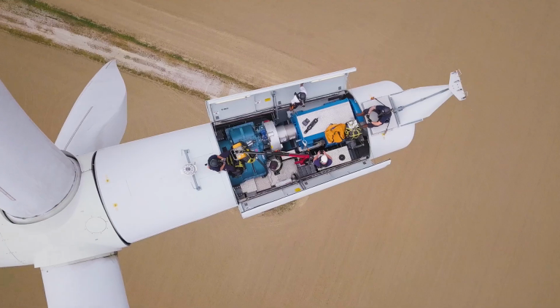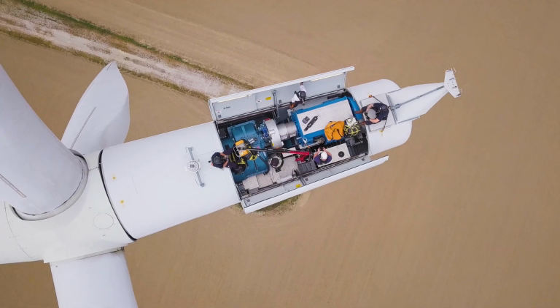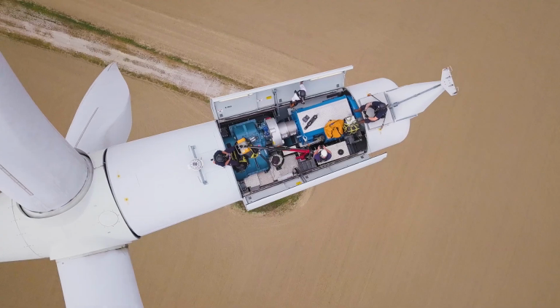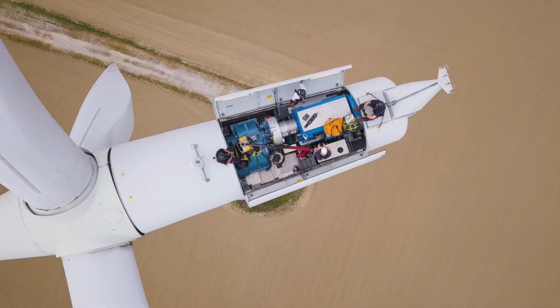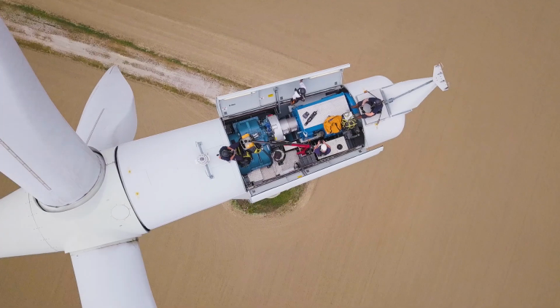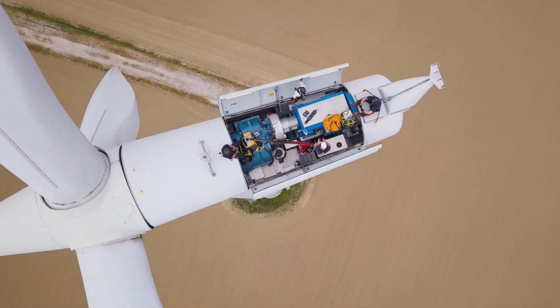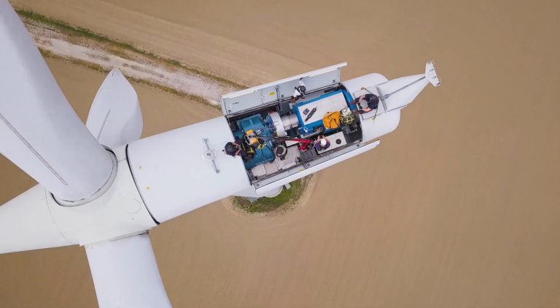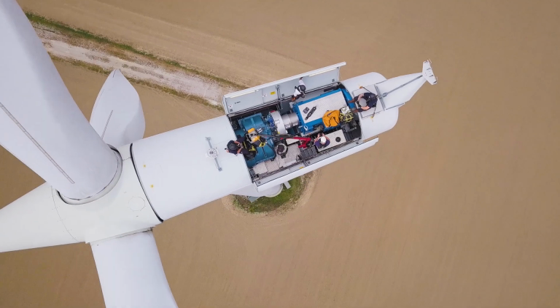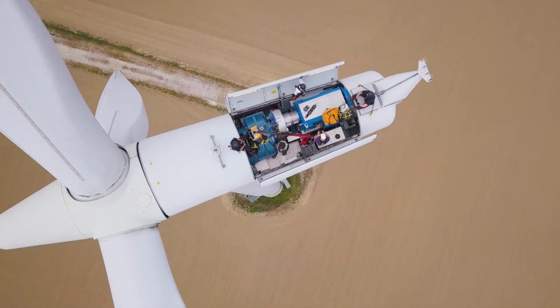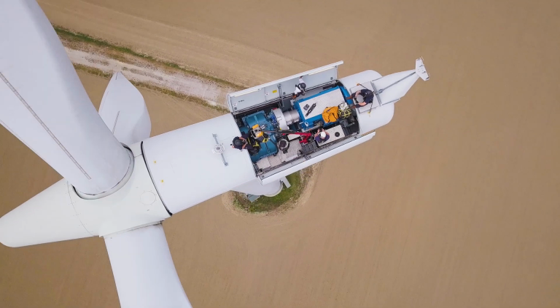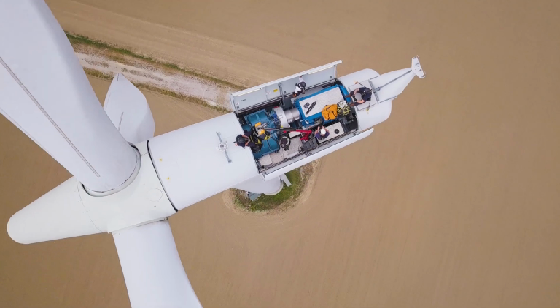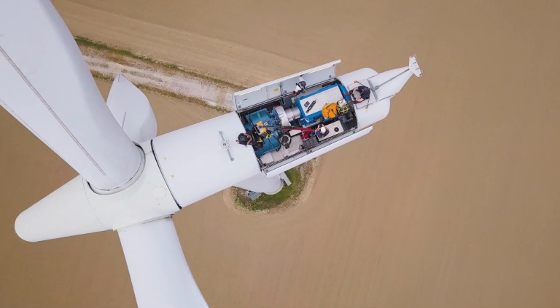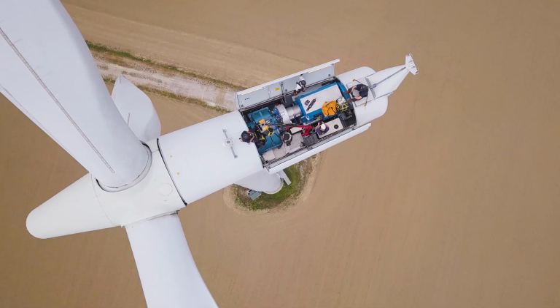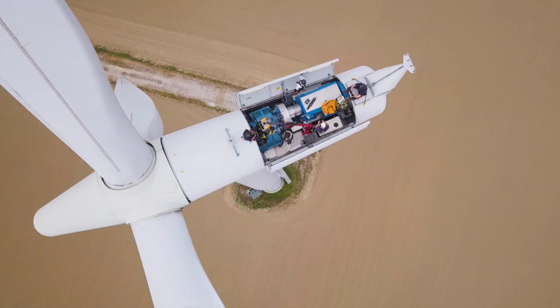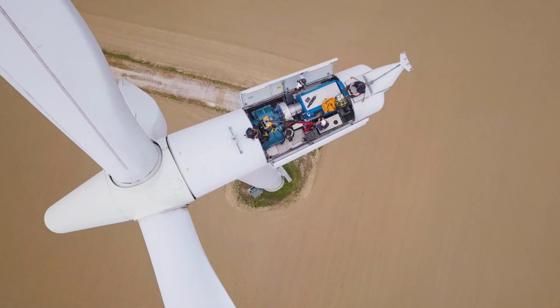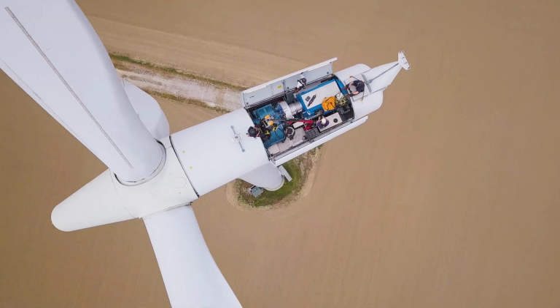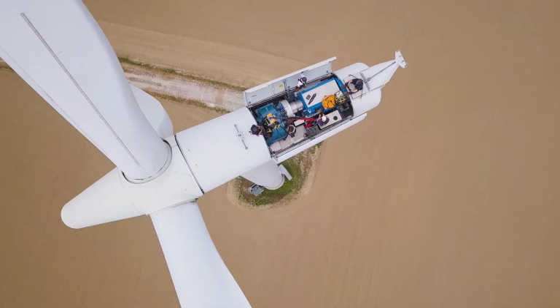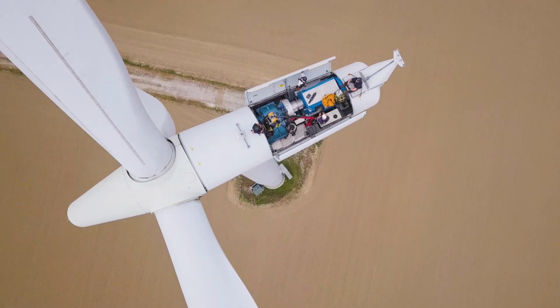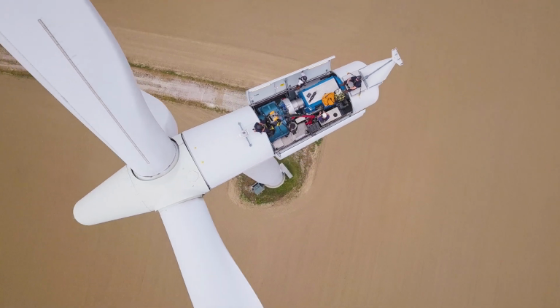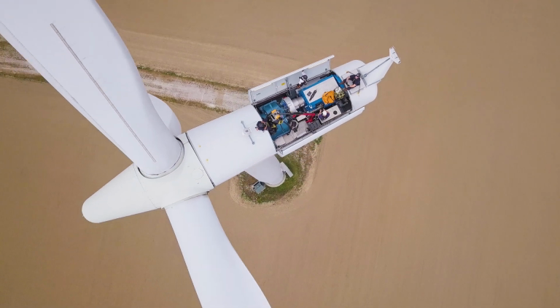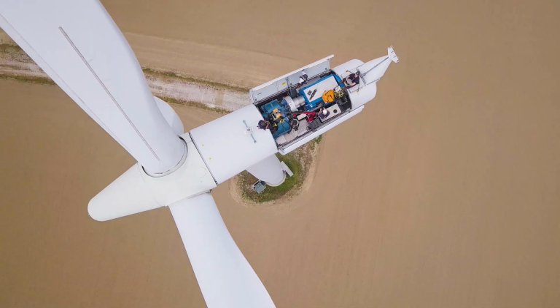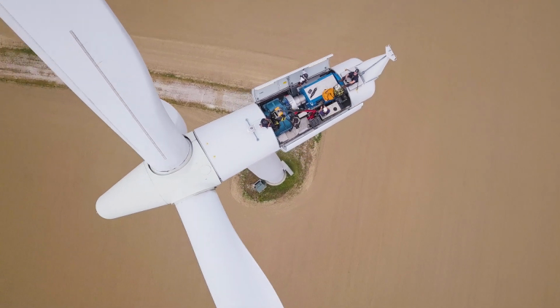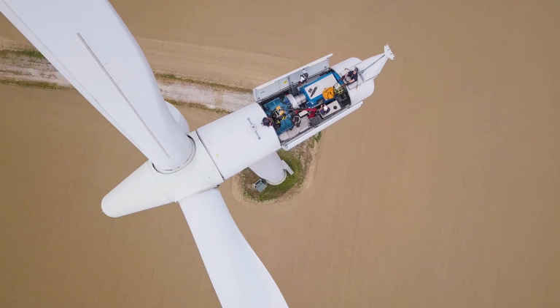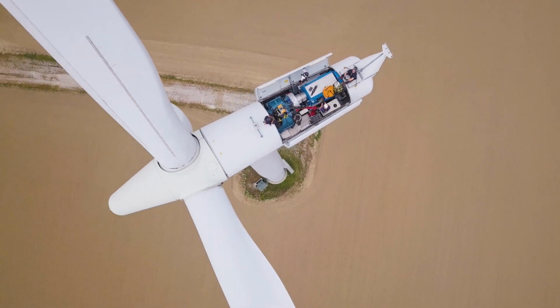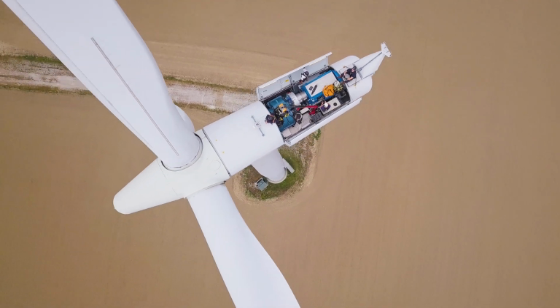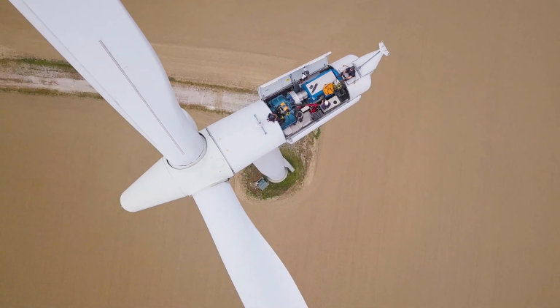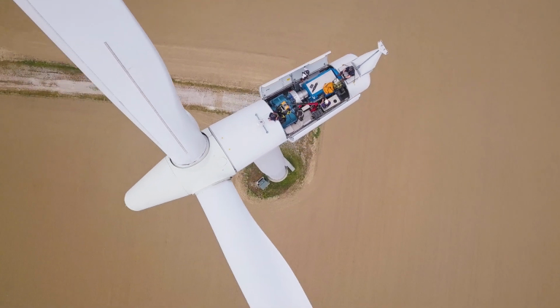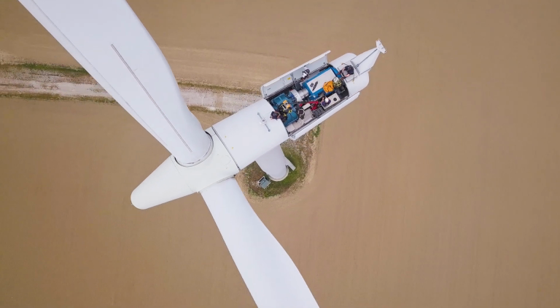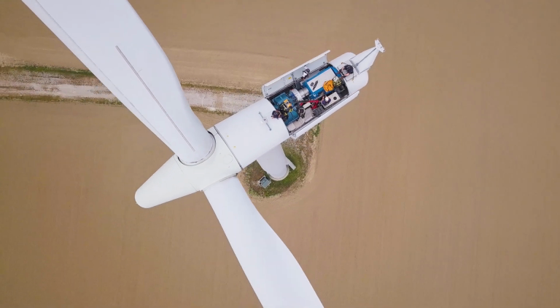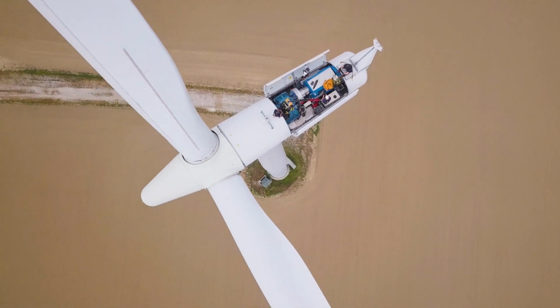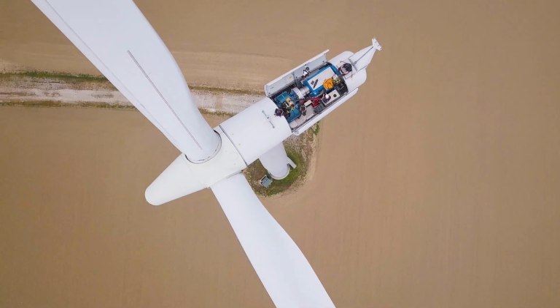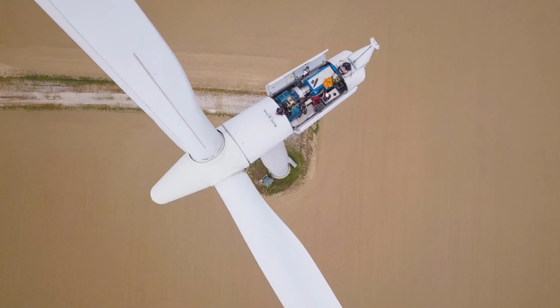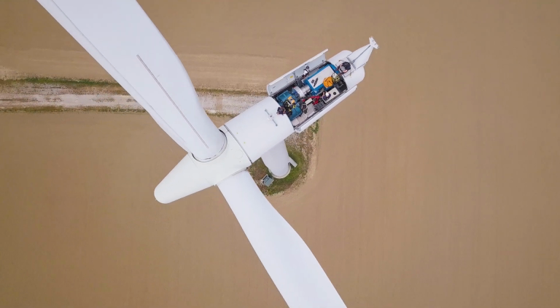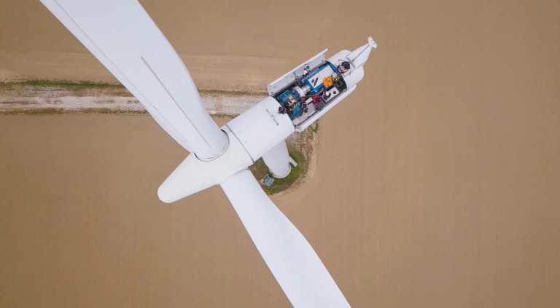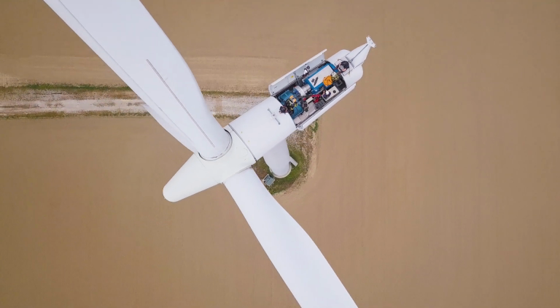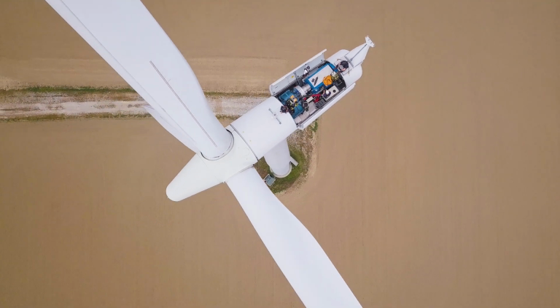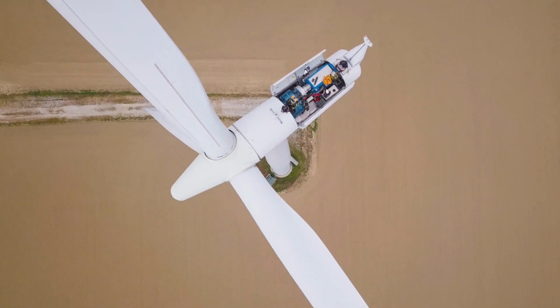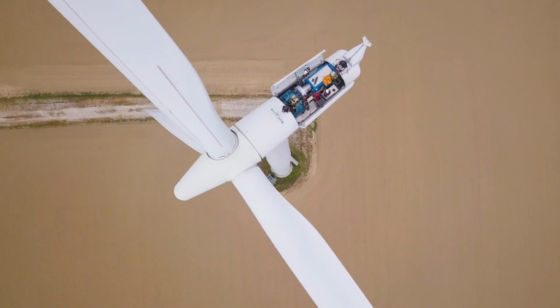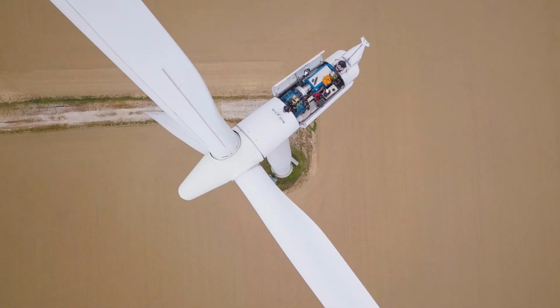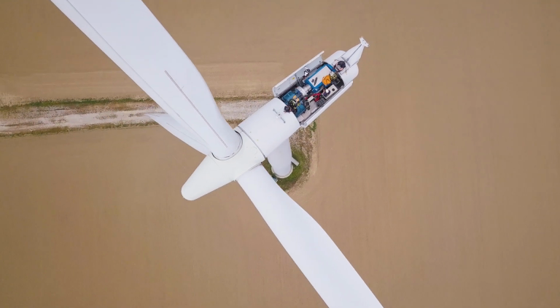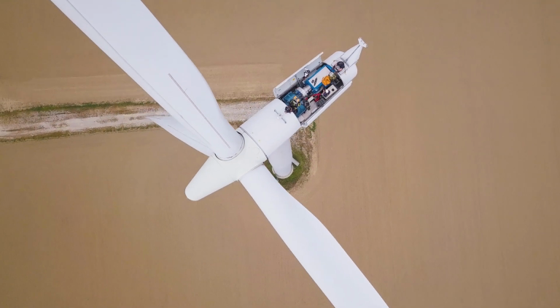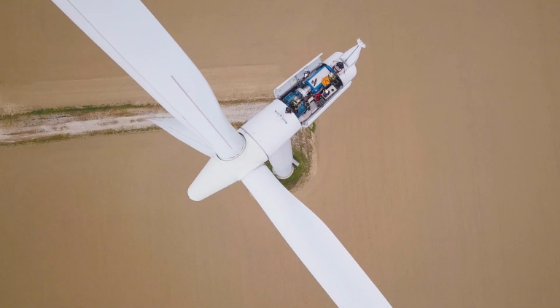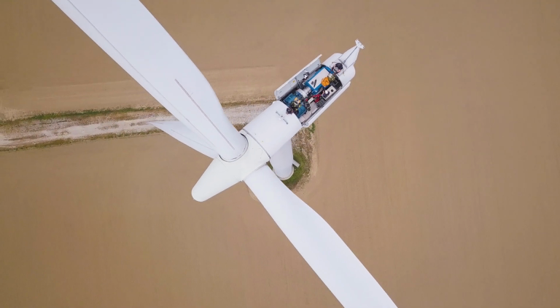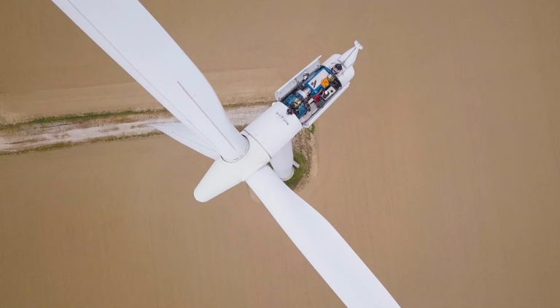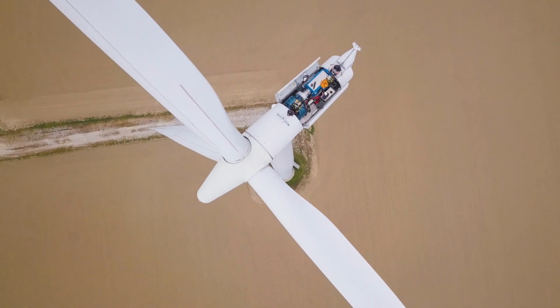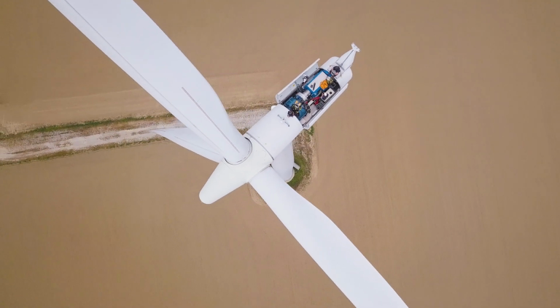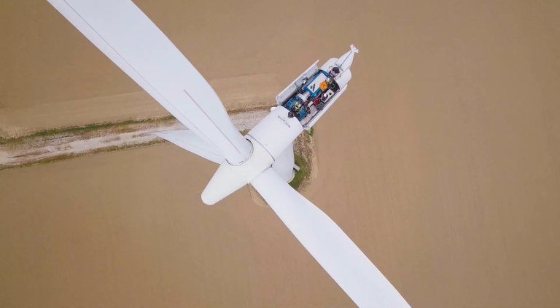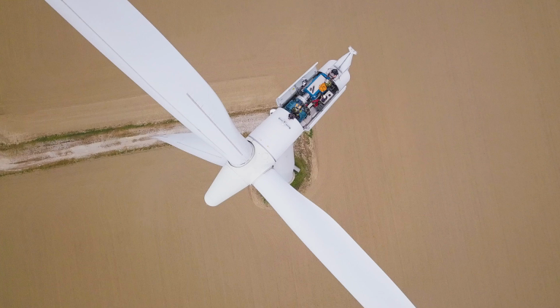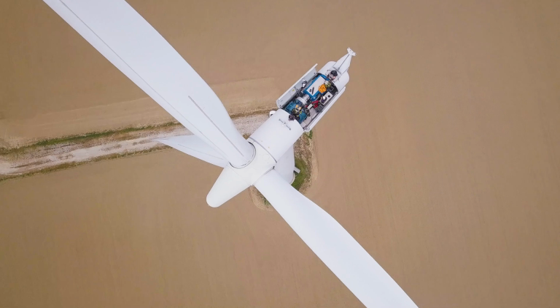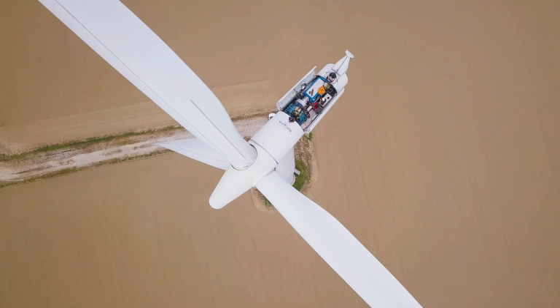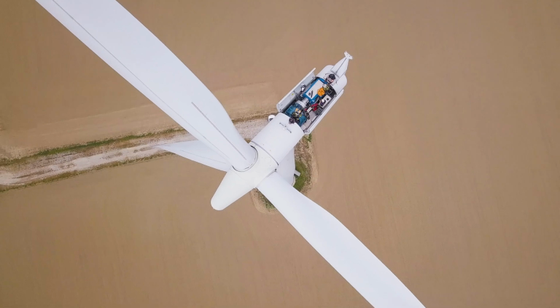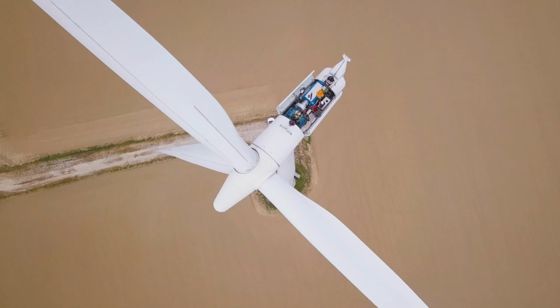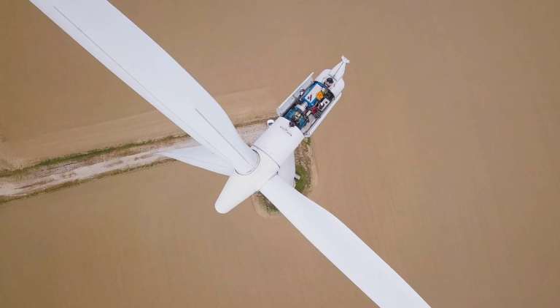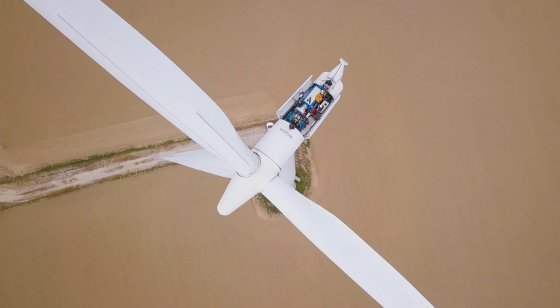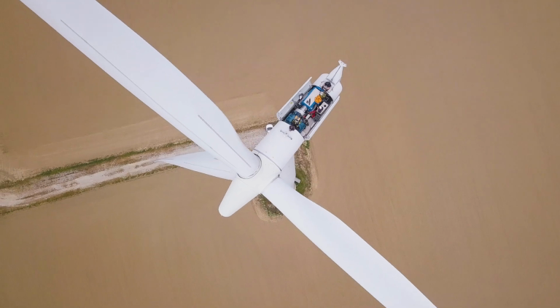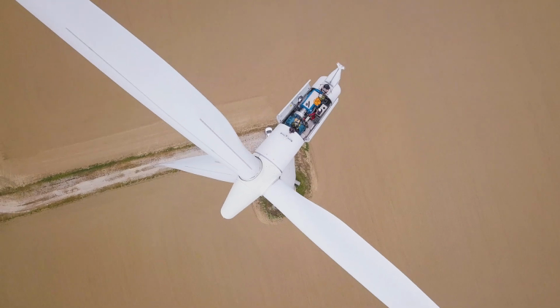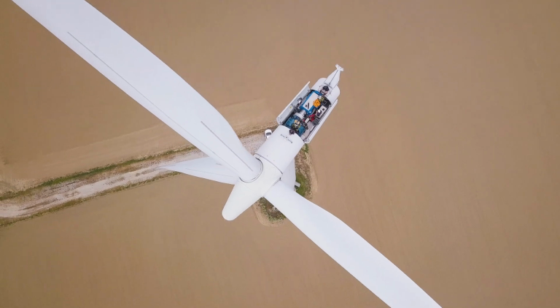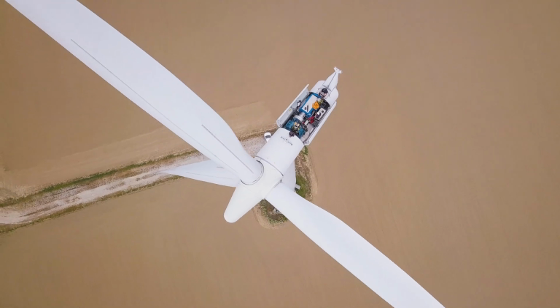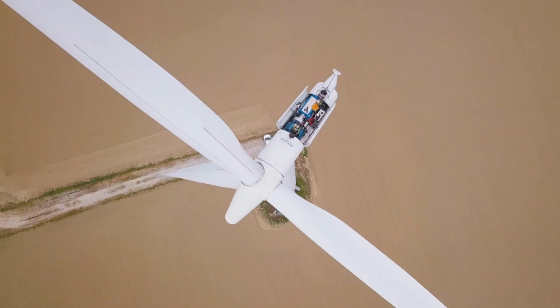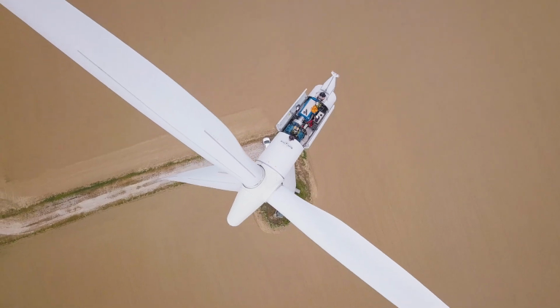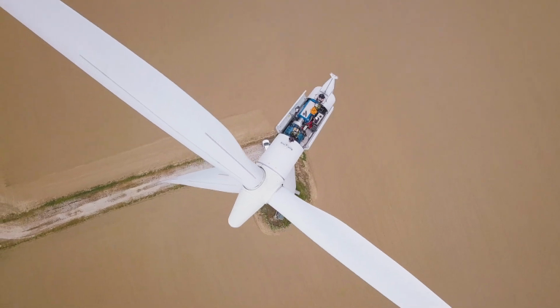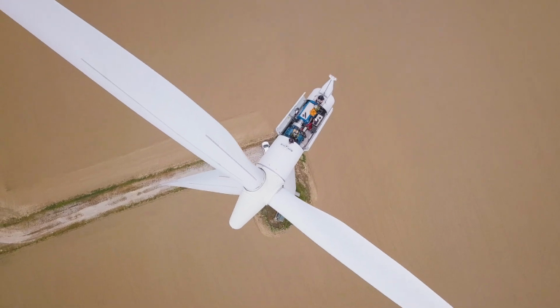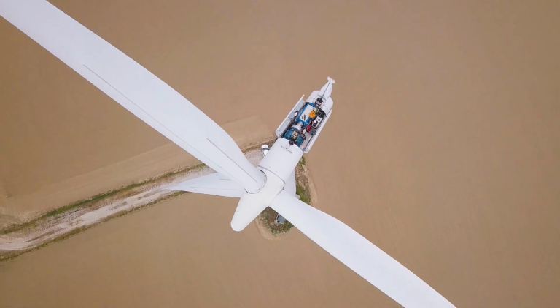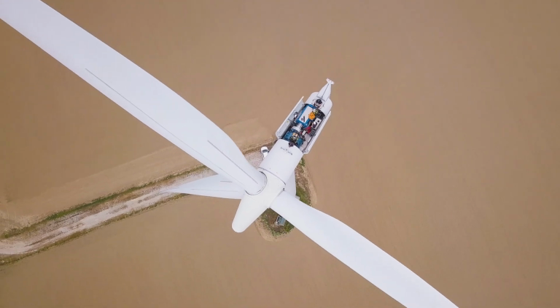Contact us today to learn how you can make your next turbine blade inspection quicker, easier, and safer than ever before.